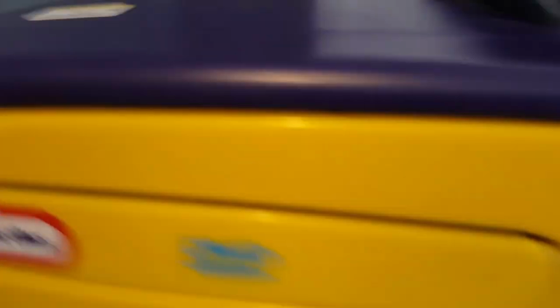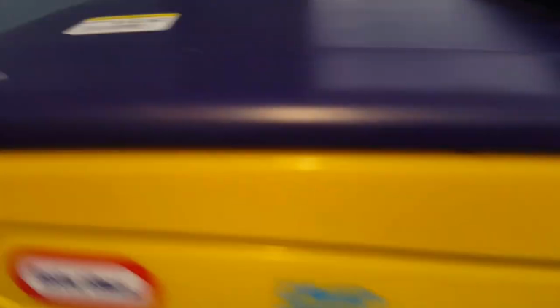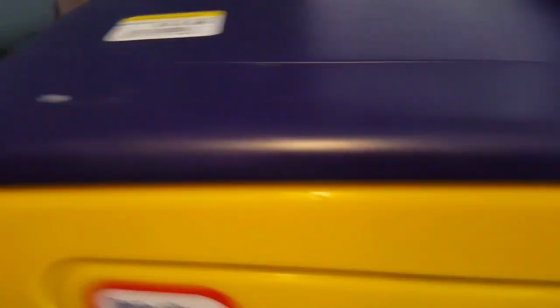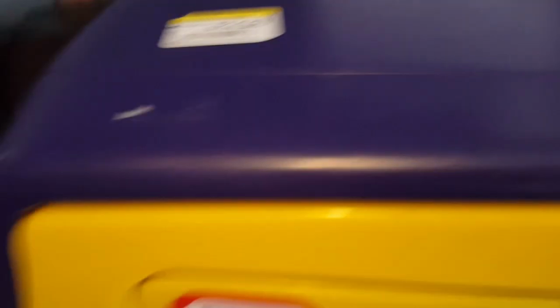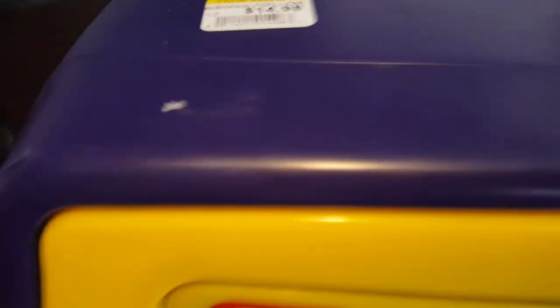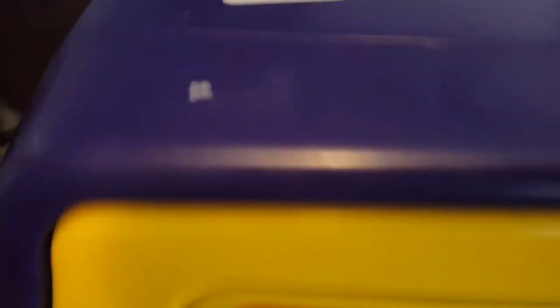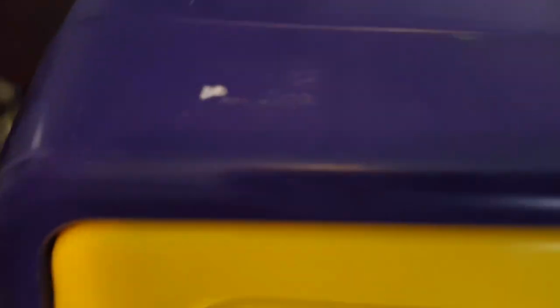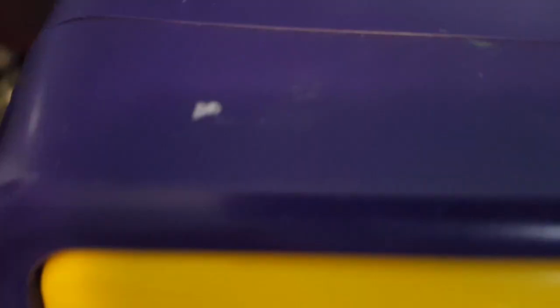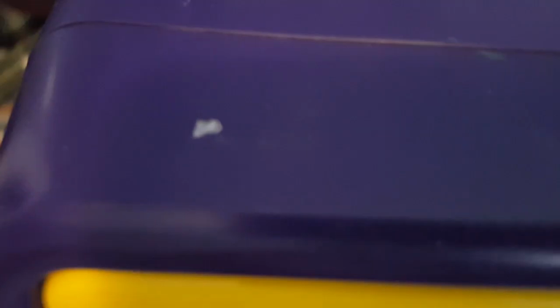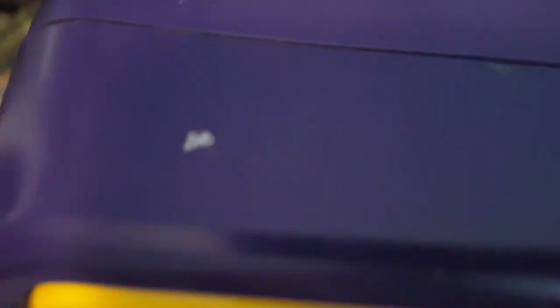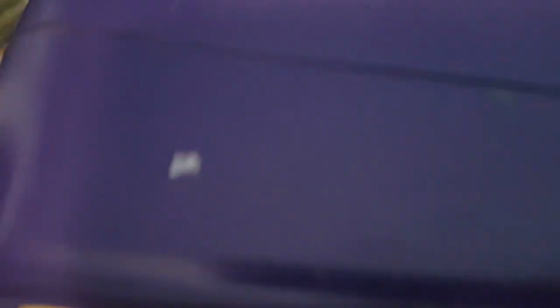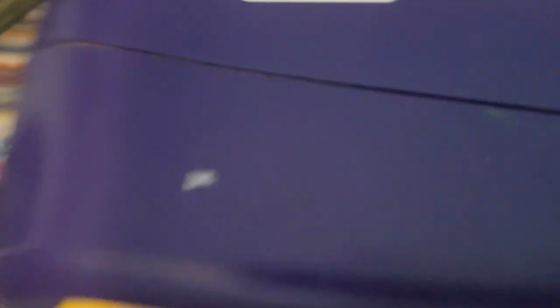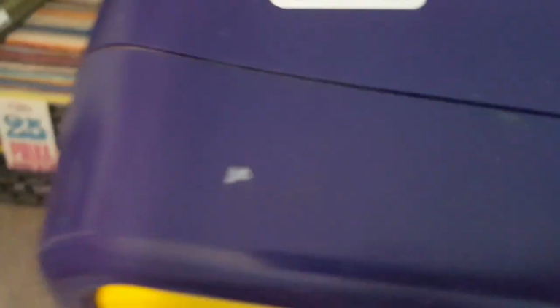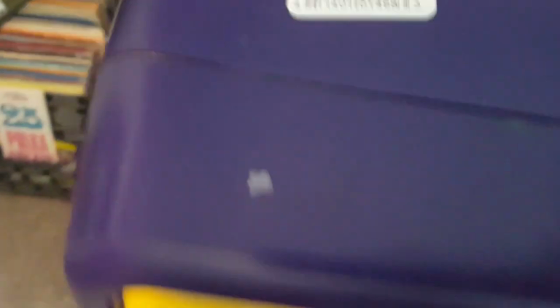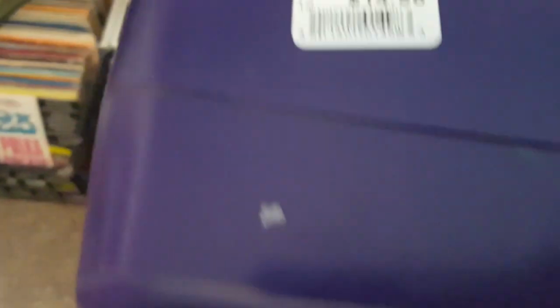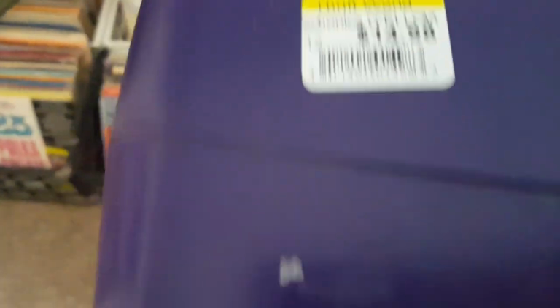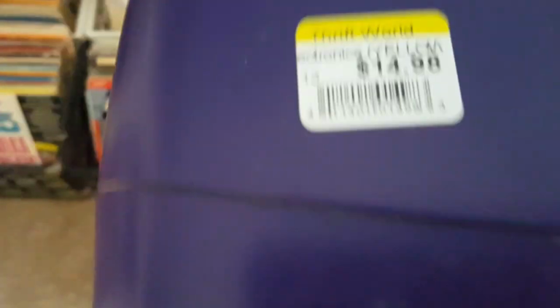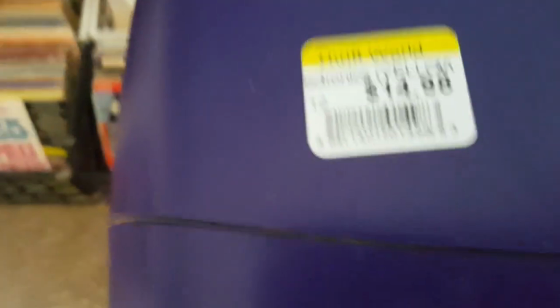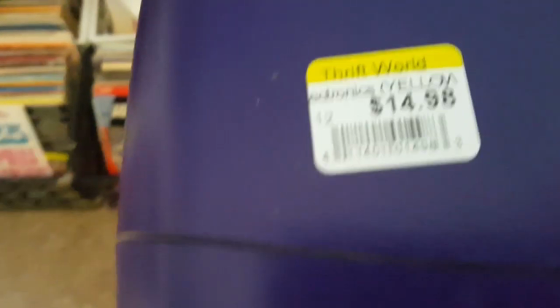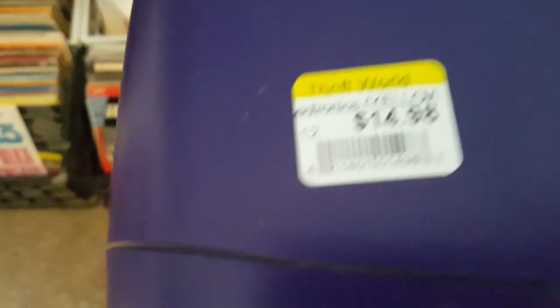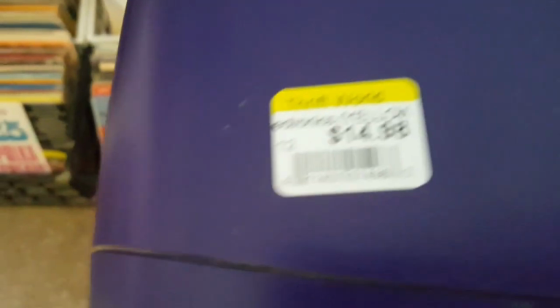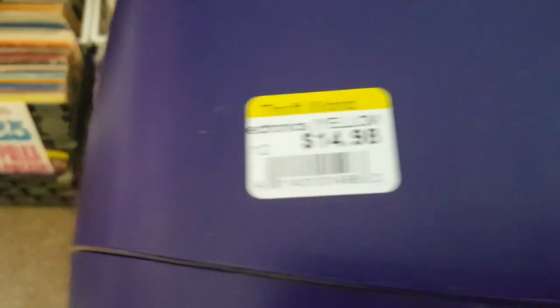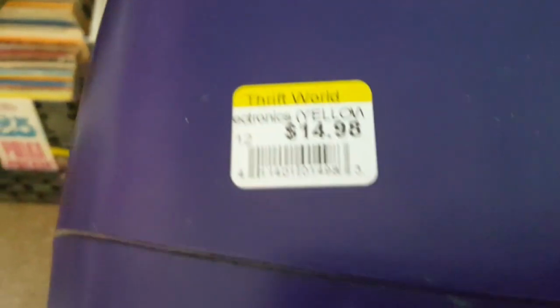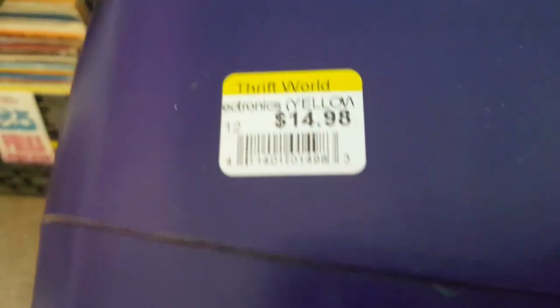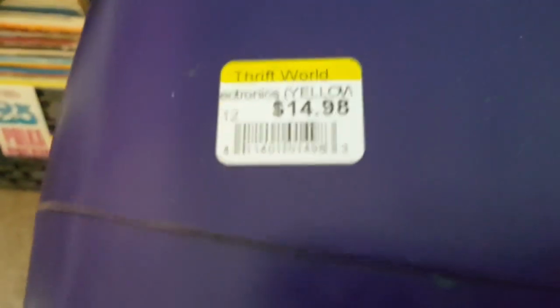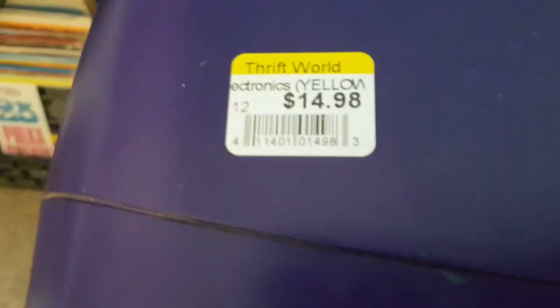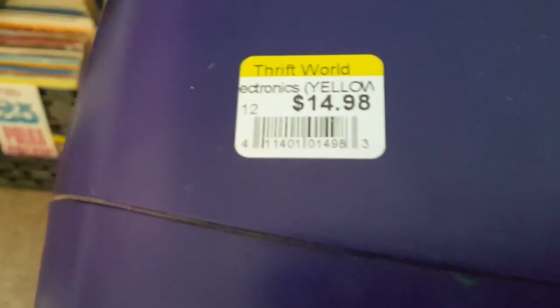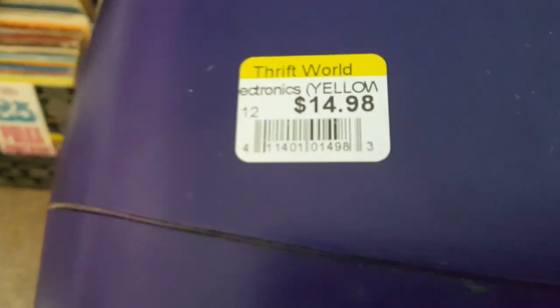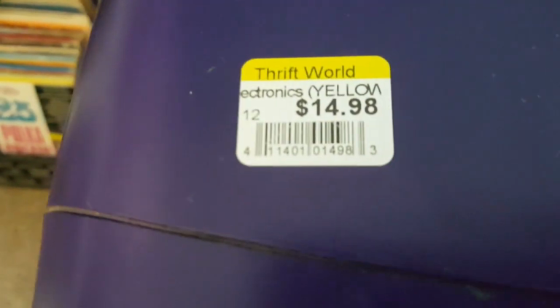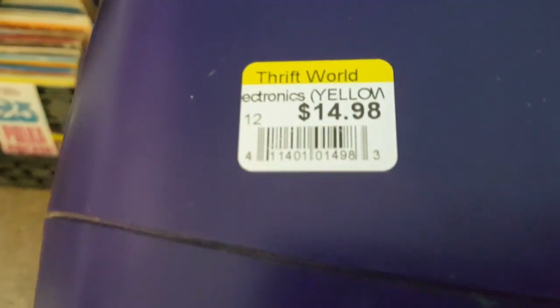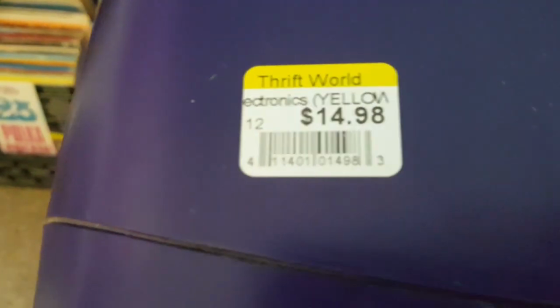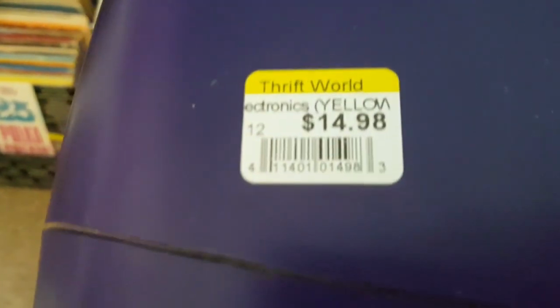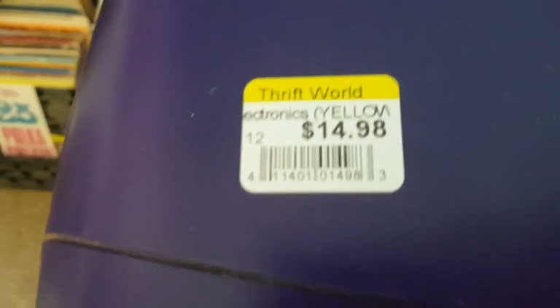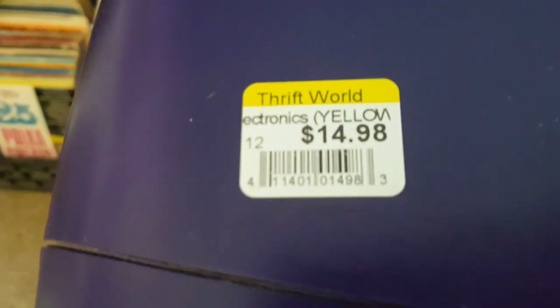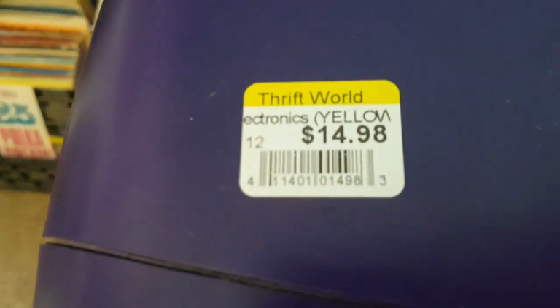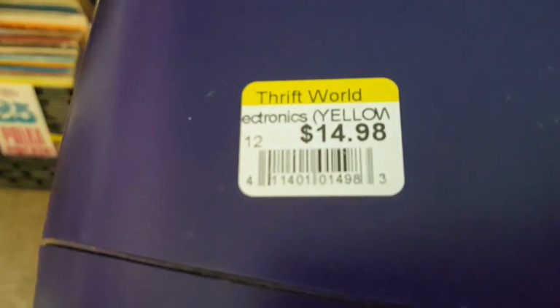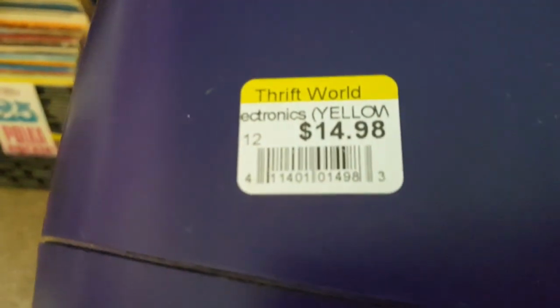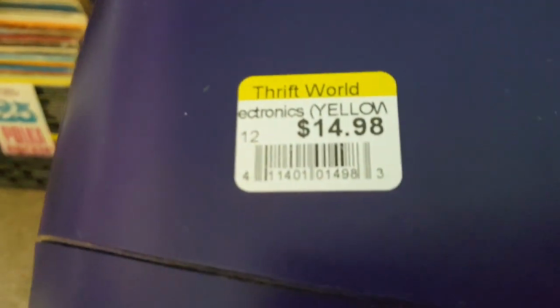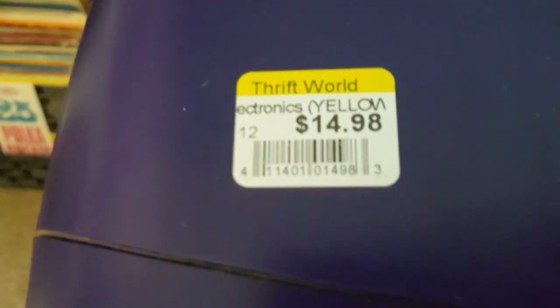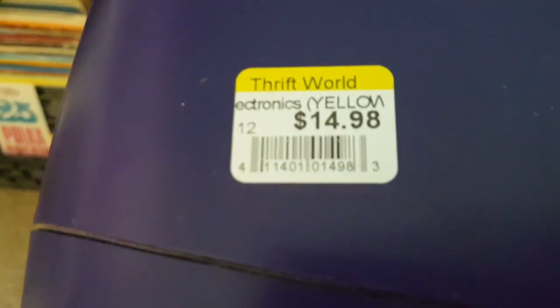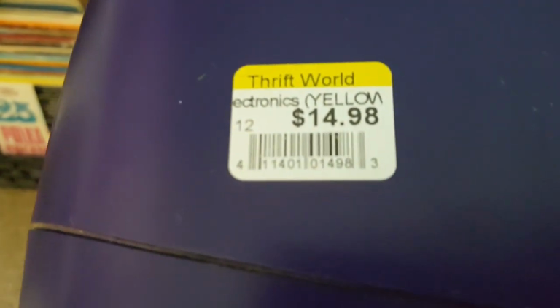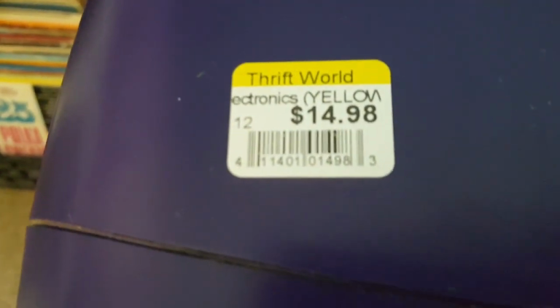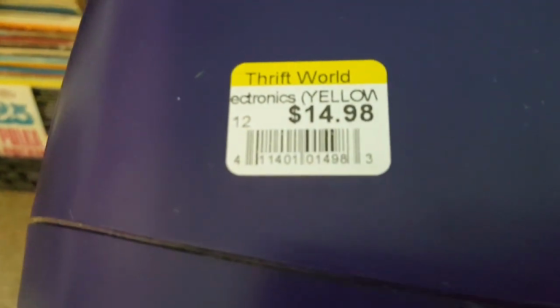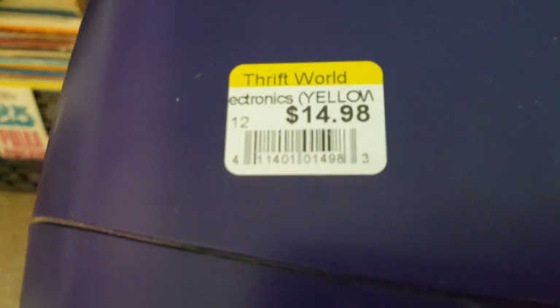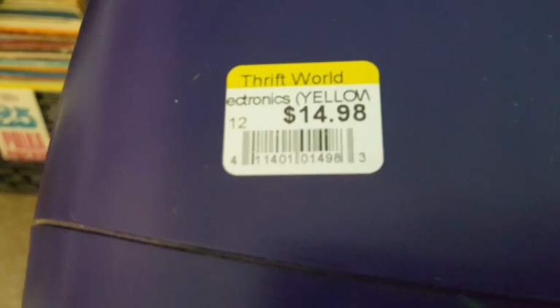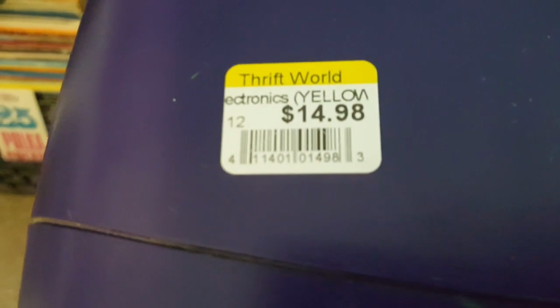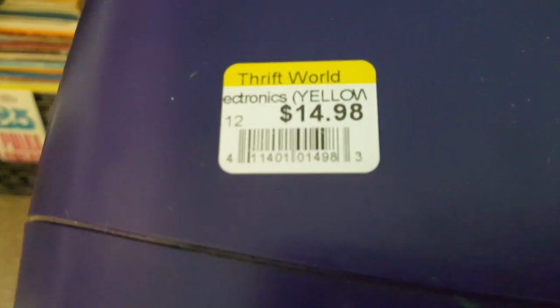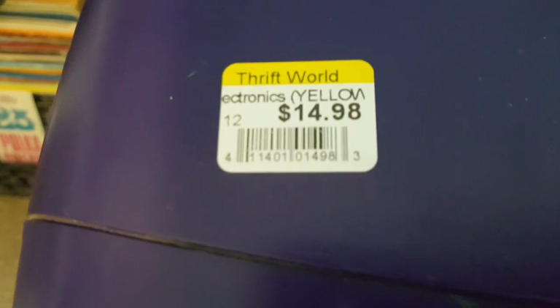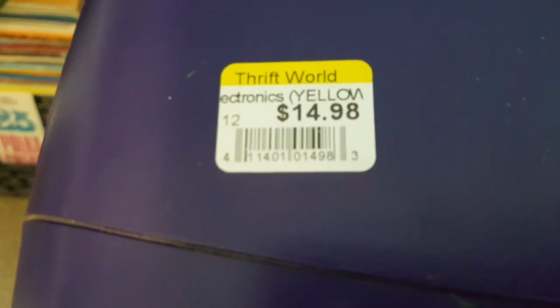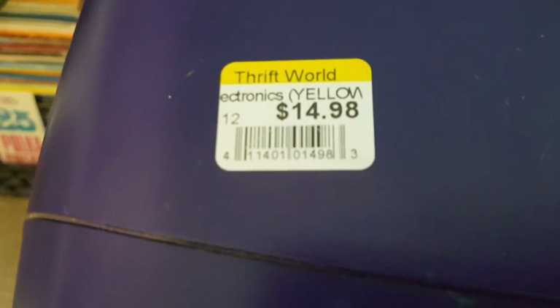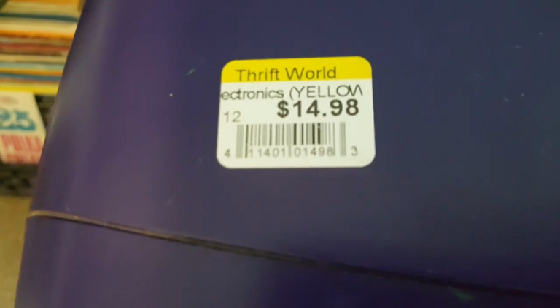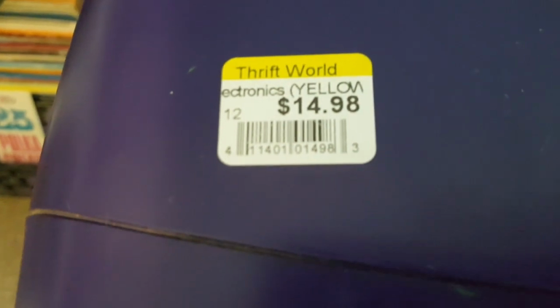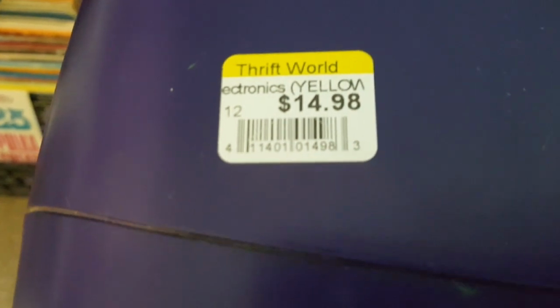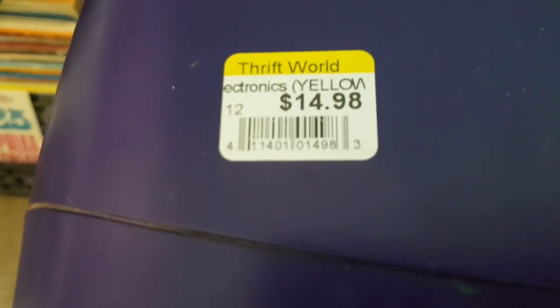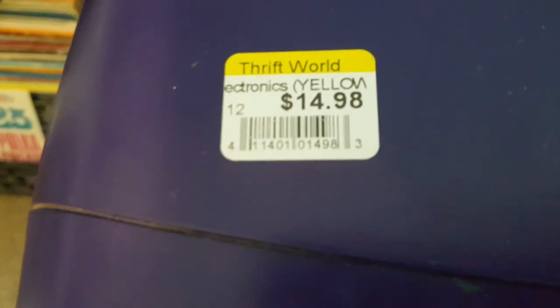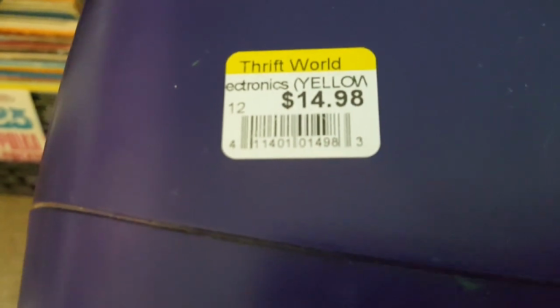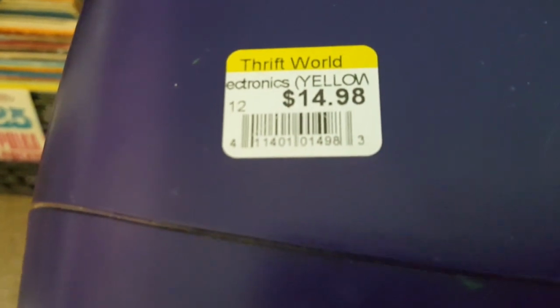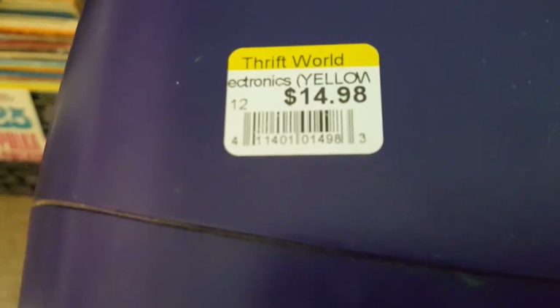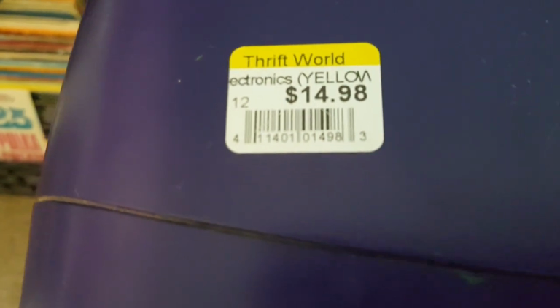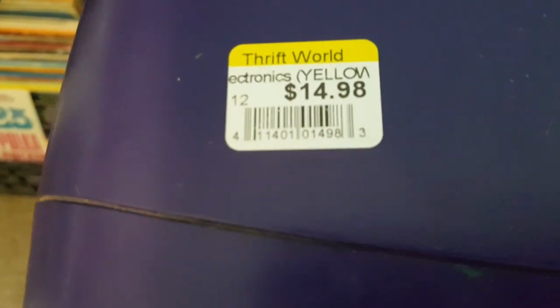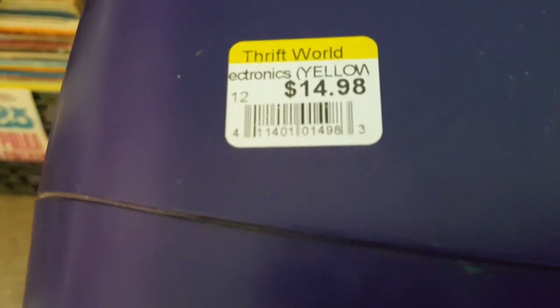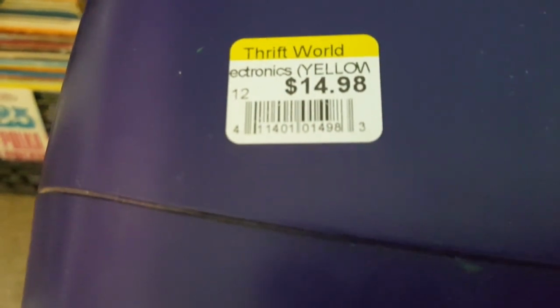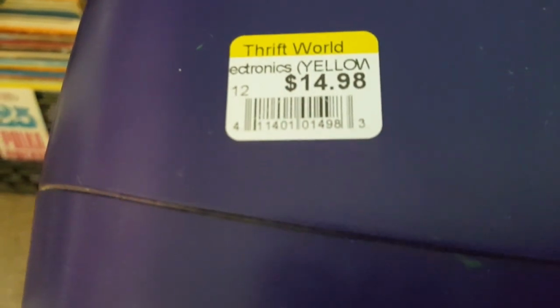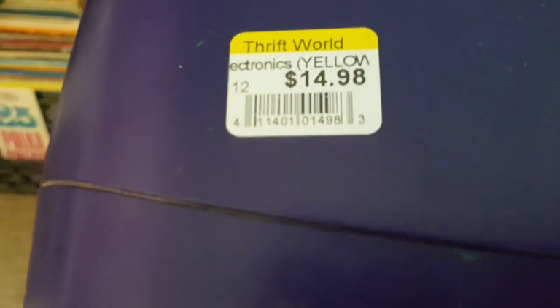I did not pay $14 — actually $15. But it was yellow tag, it was half off, so it was $7.50.